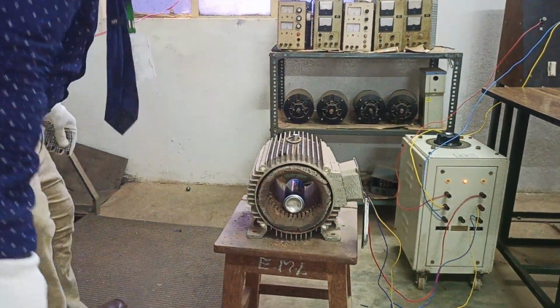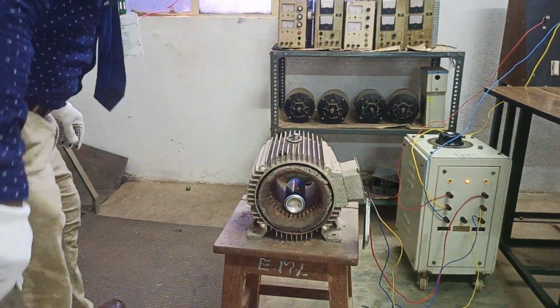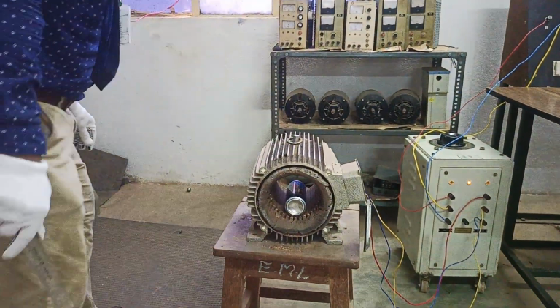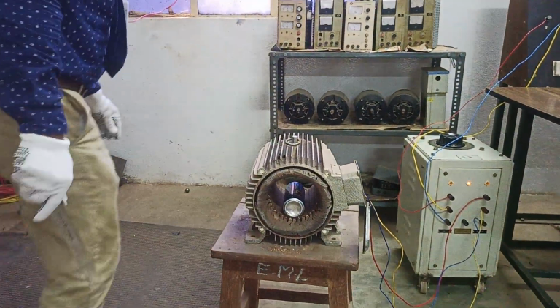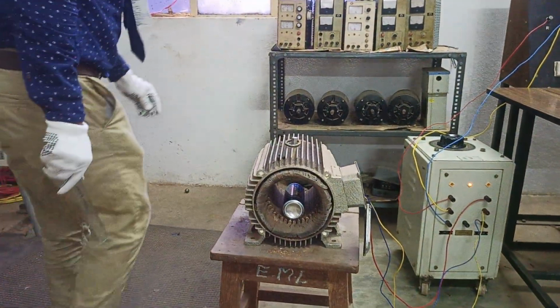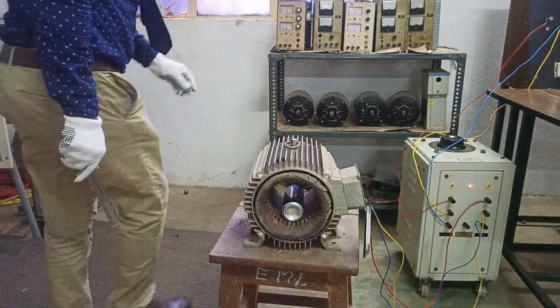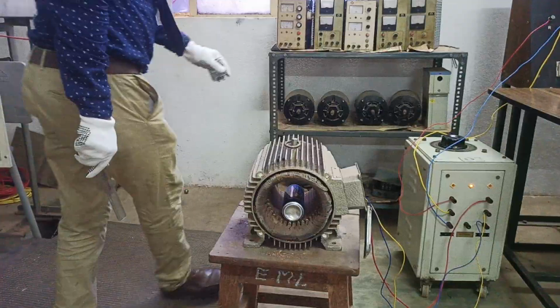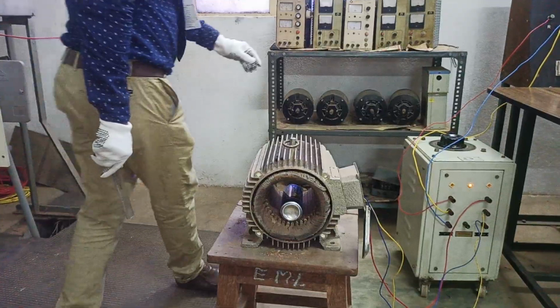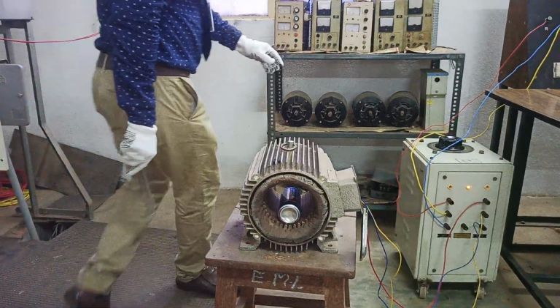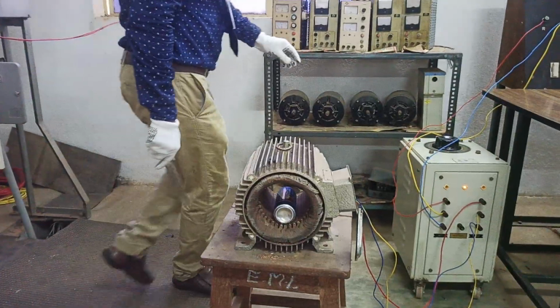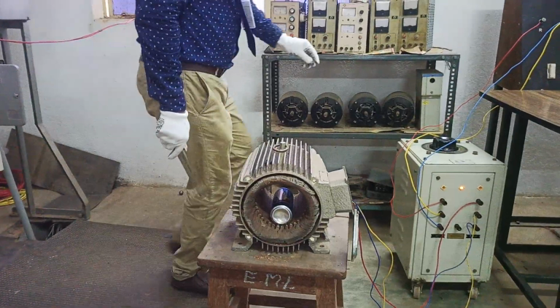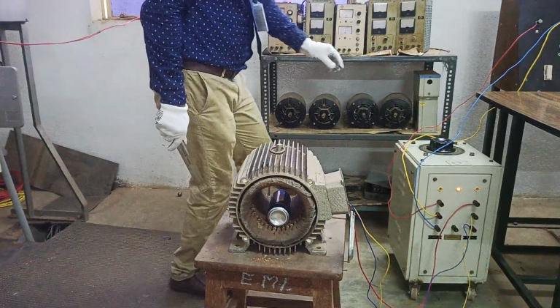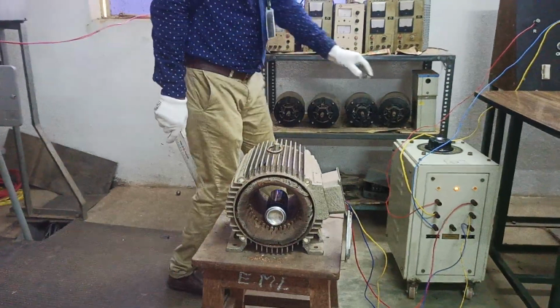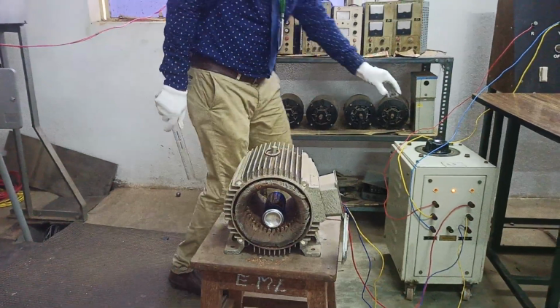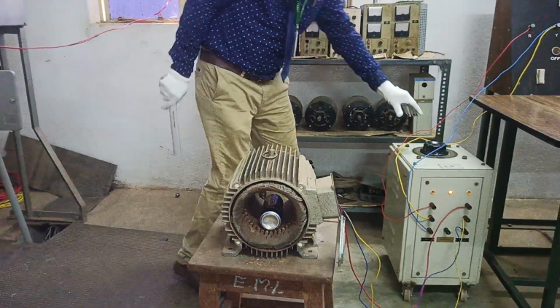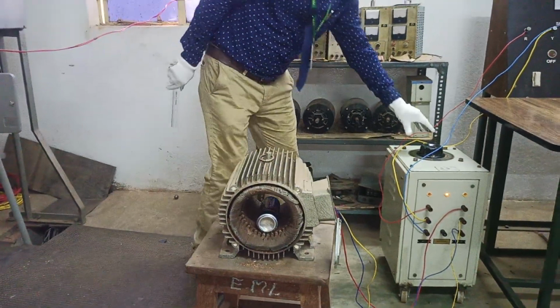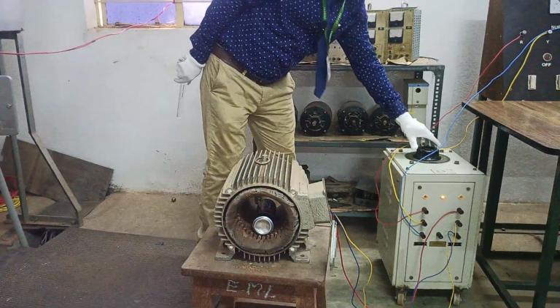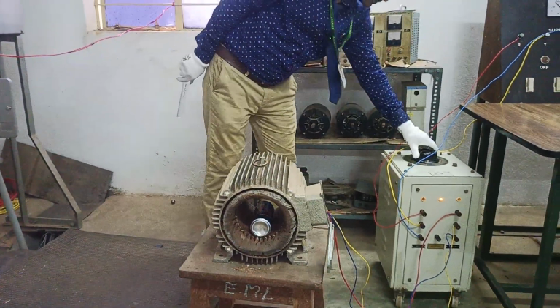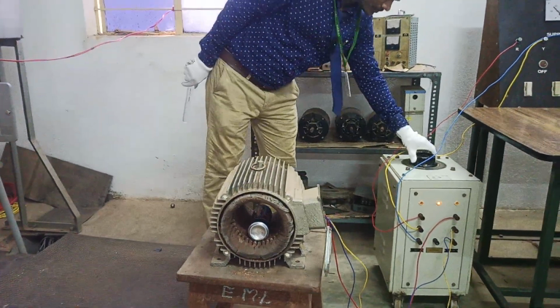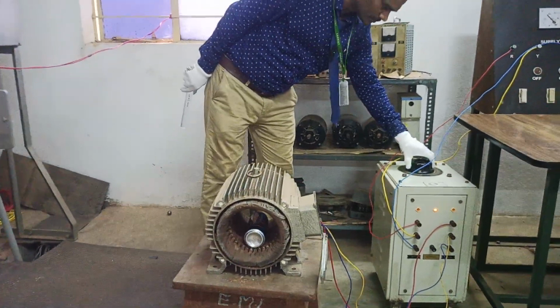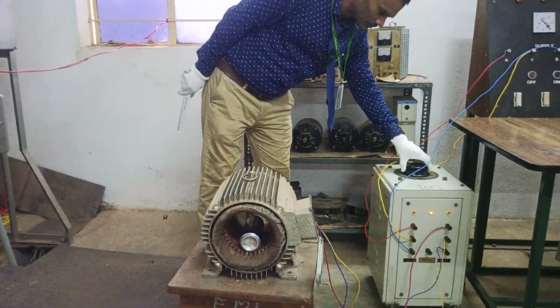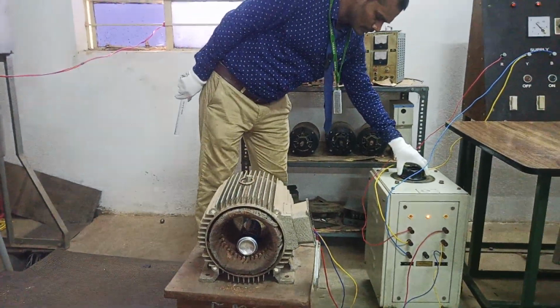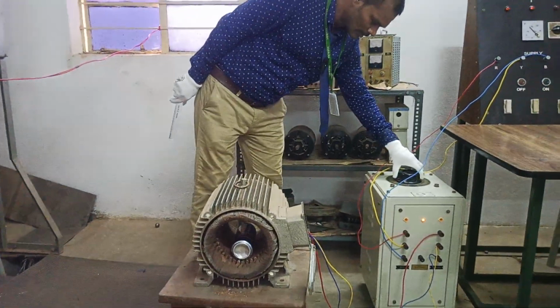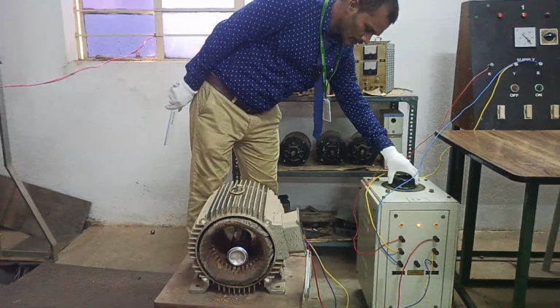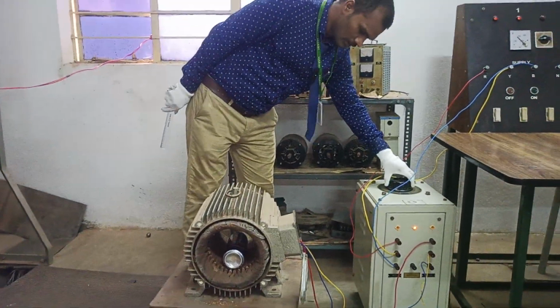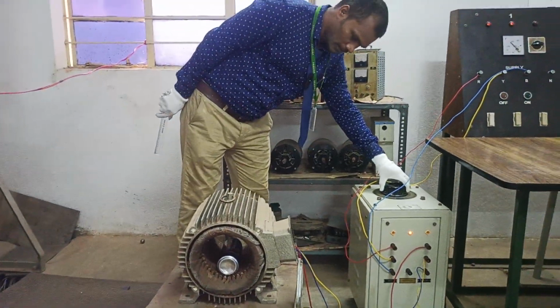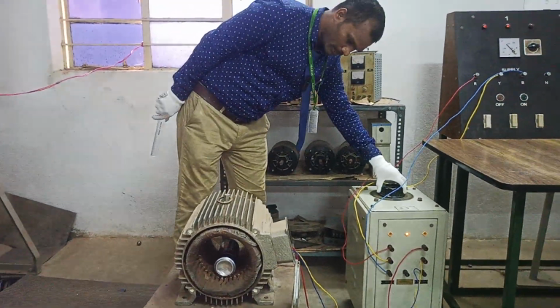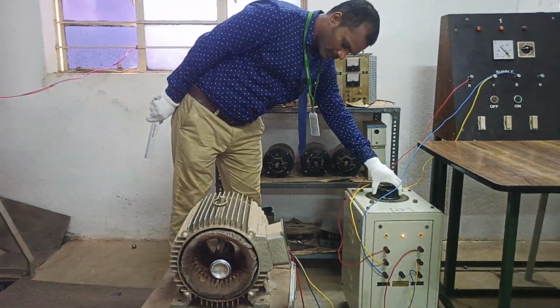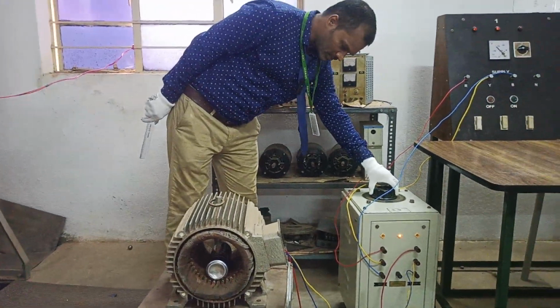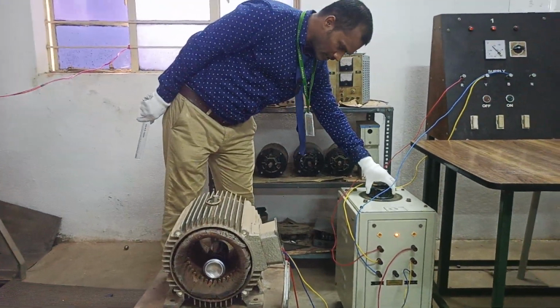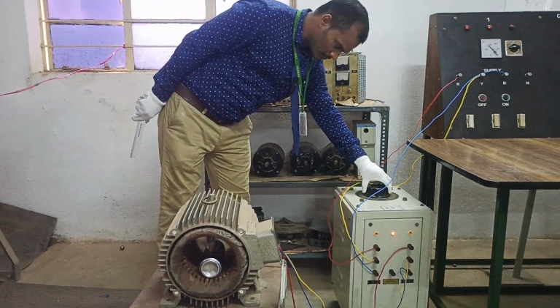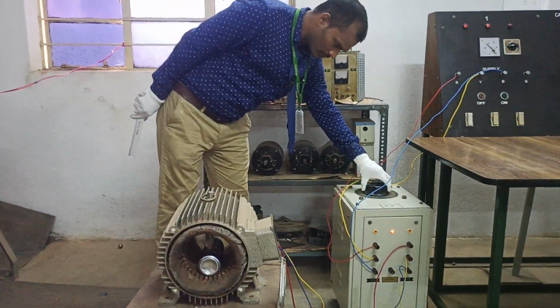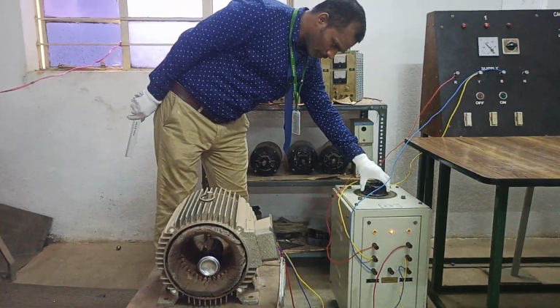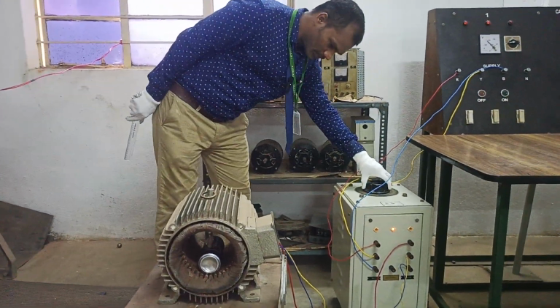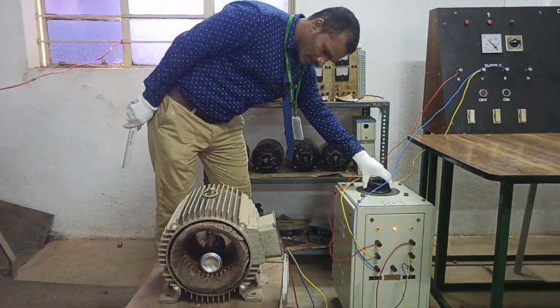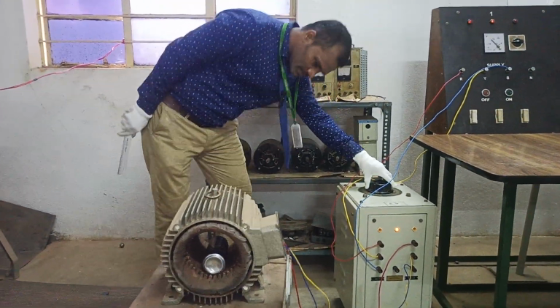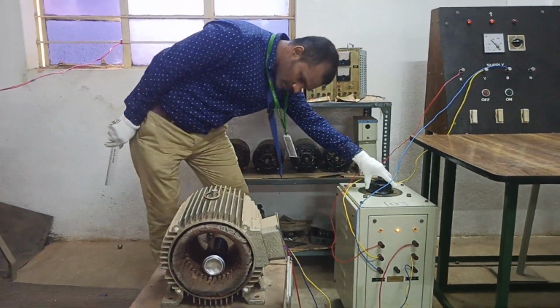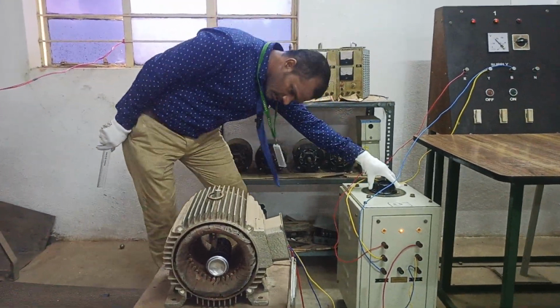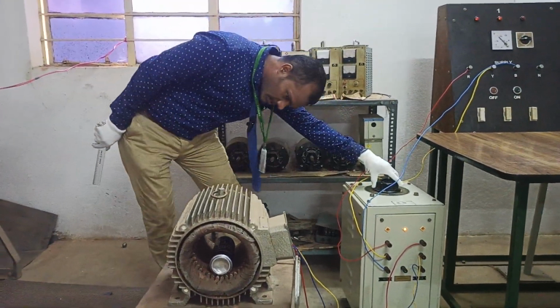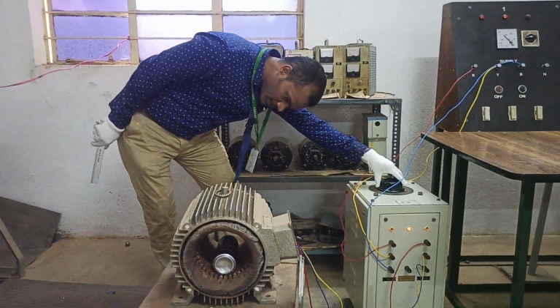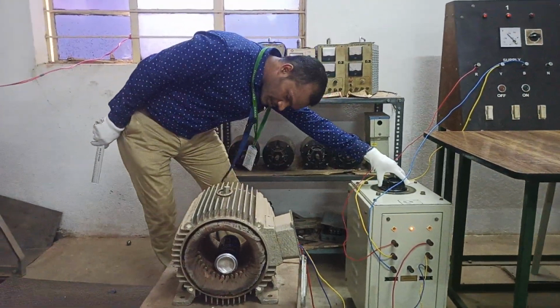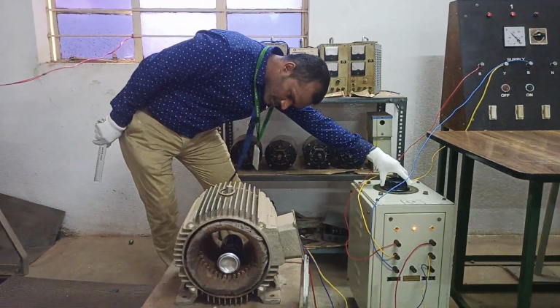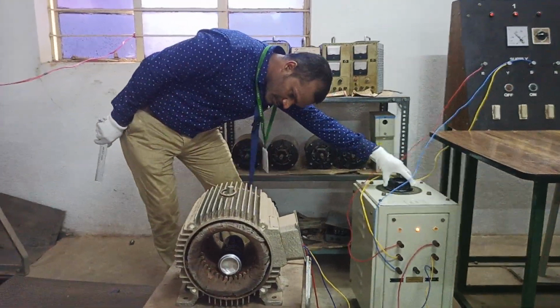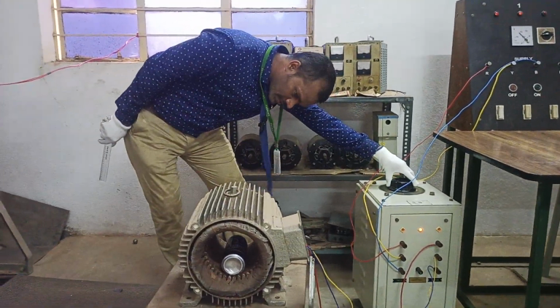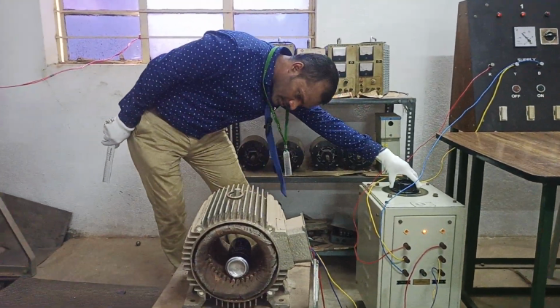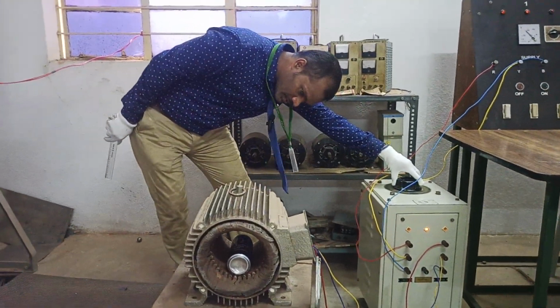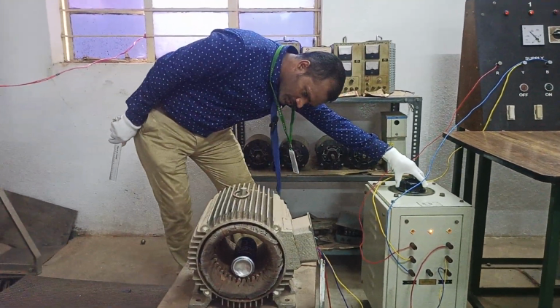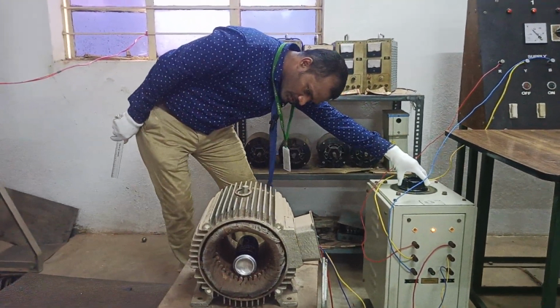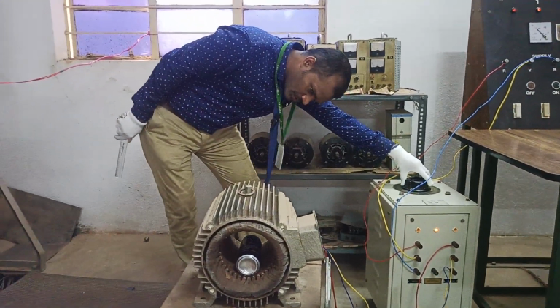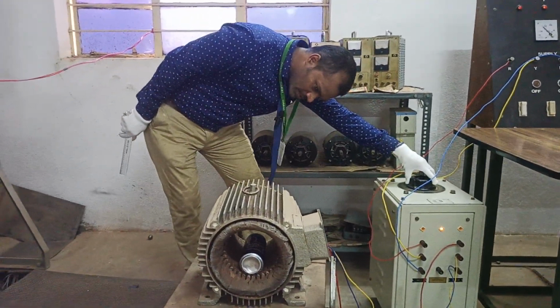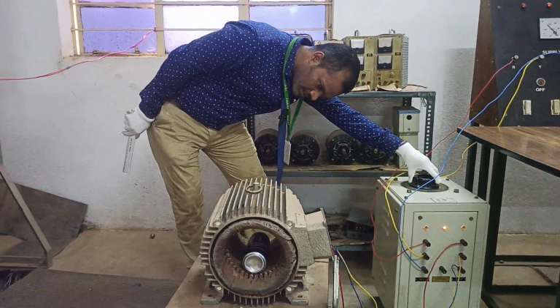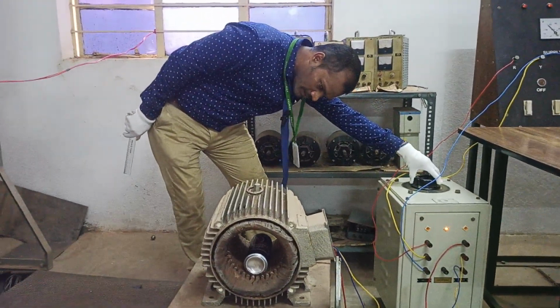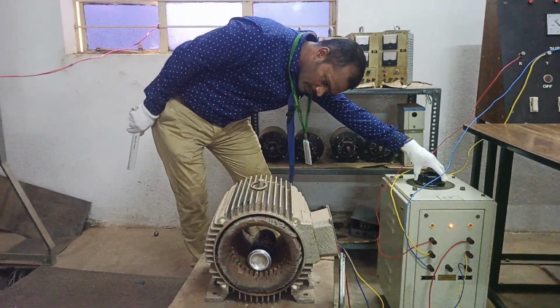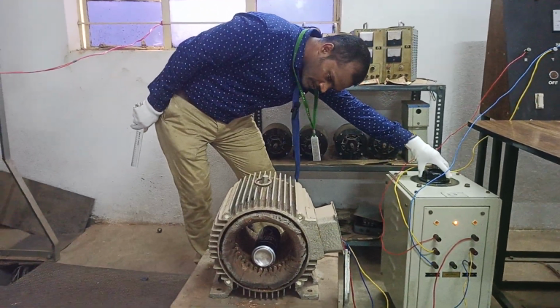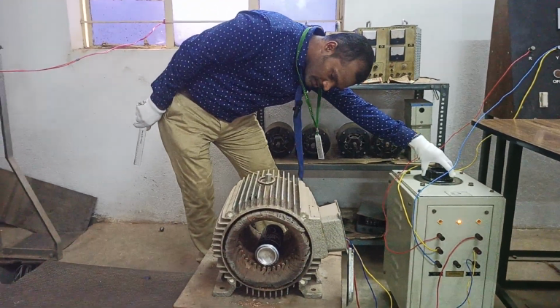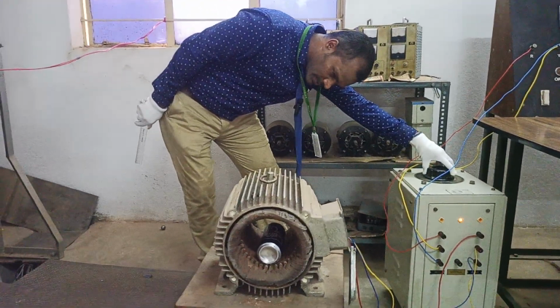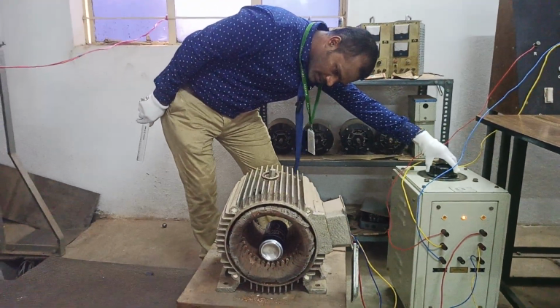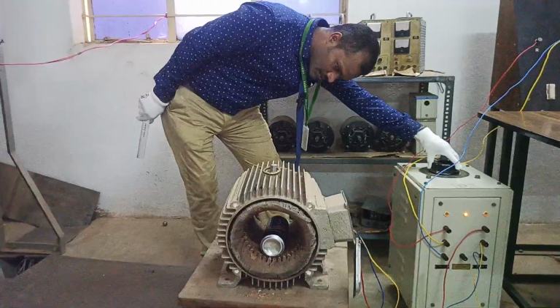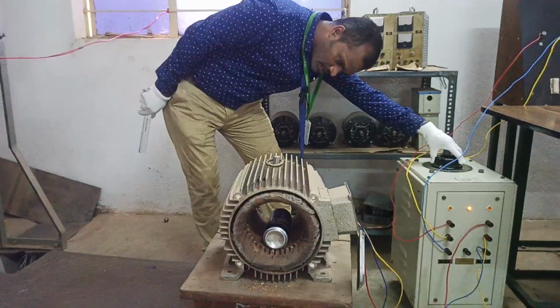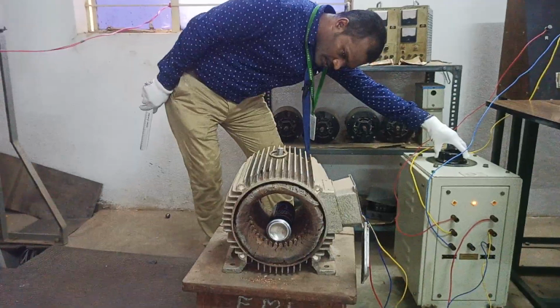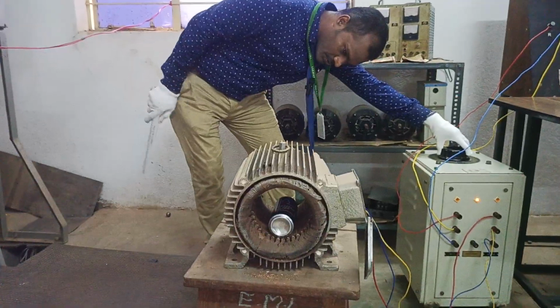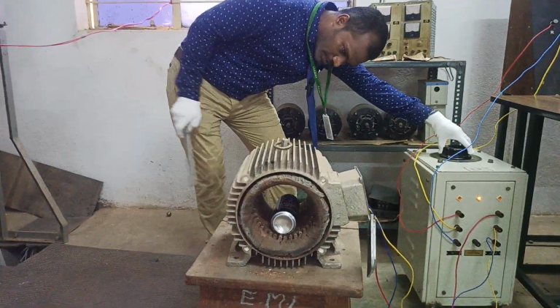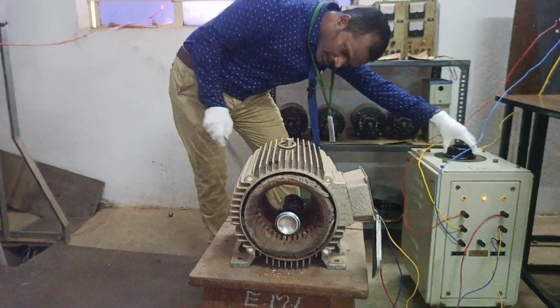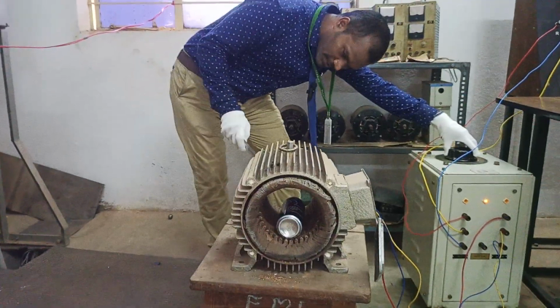Once again we are applying some voltage and you can see here slowly it starts rotating.